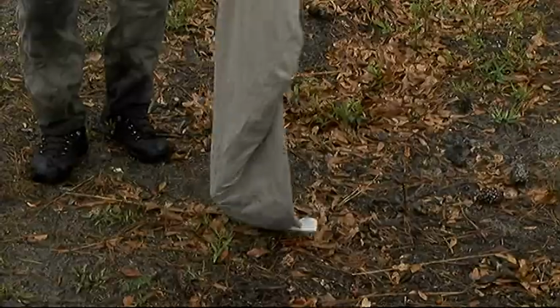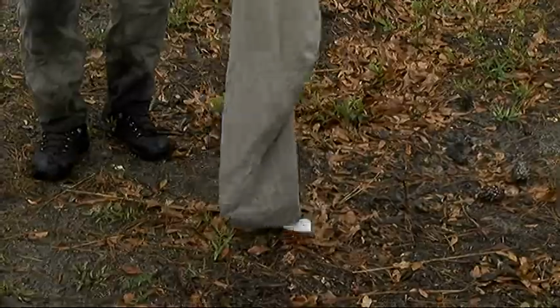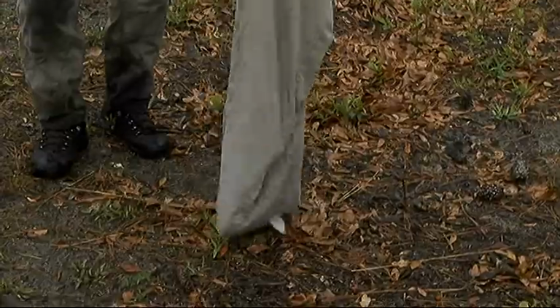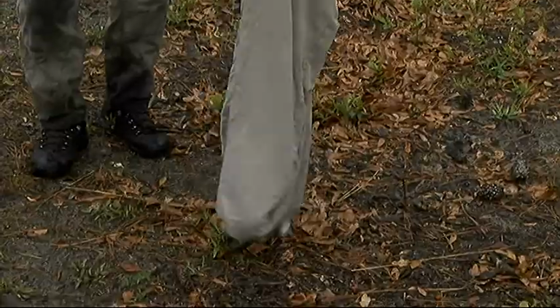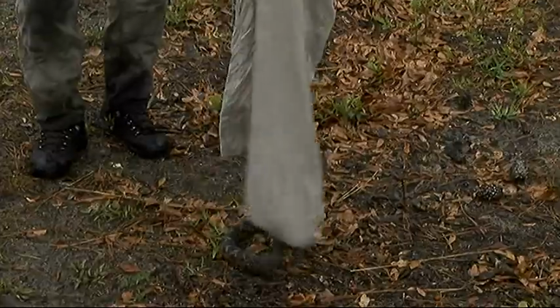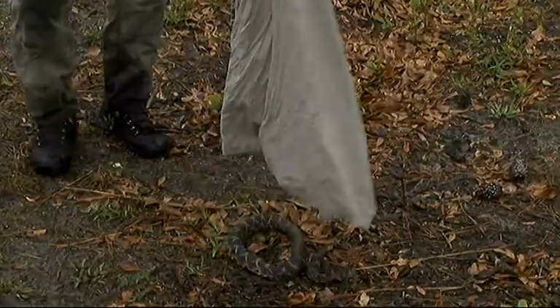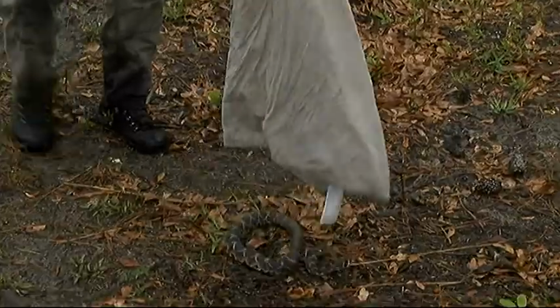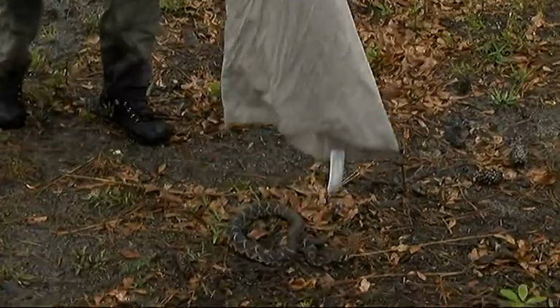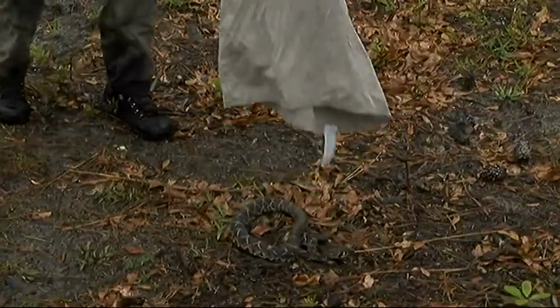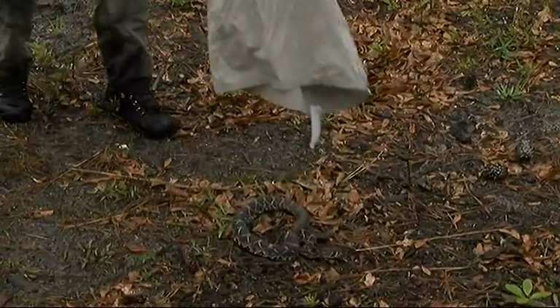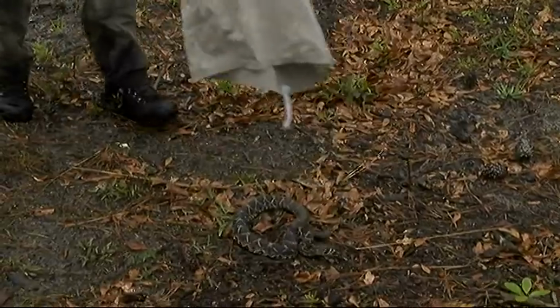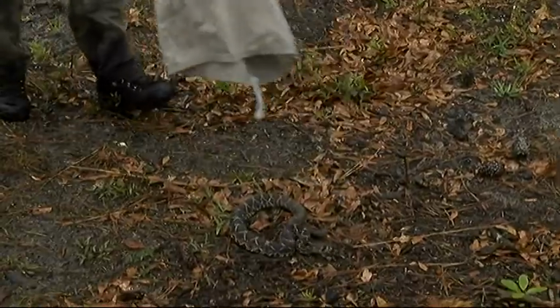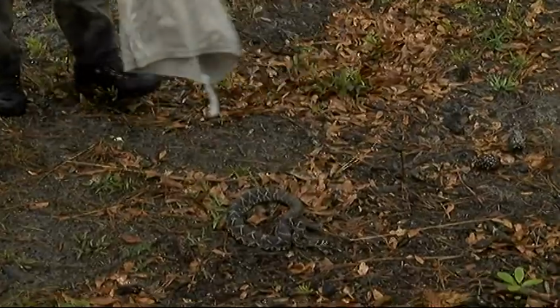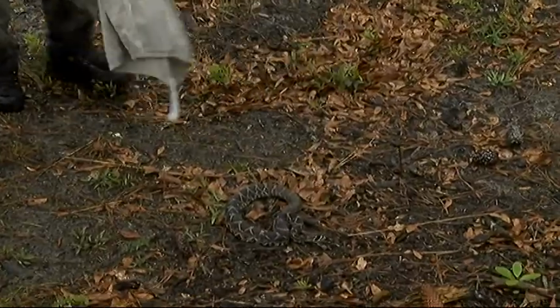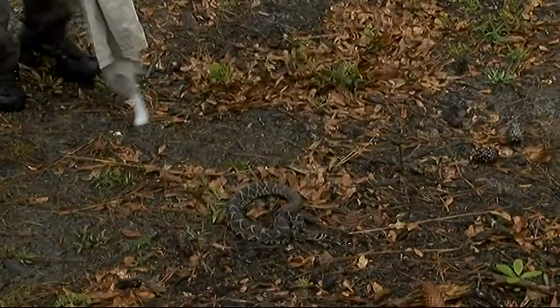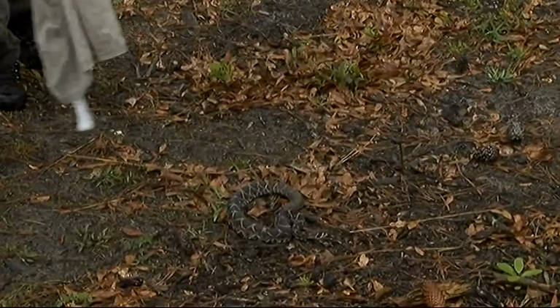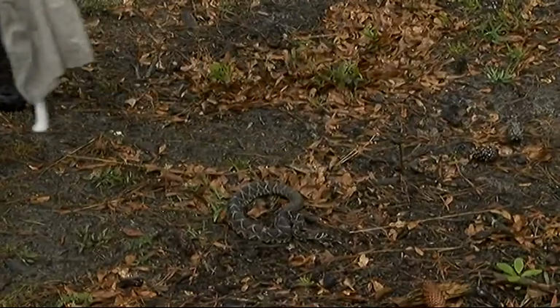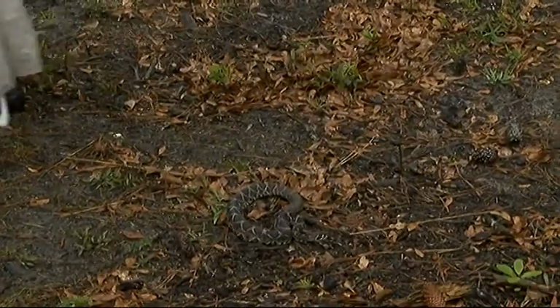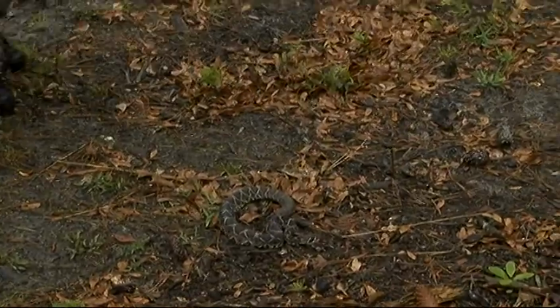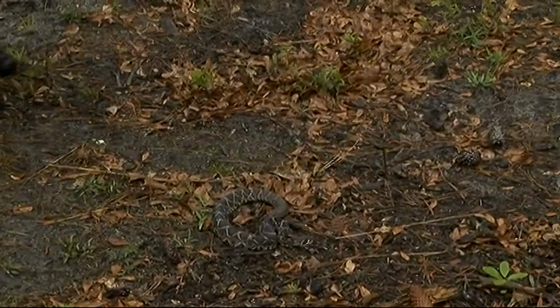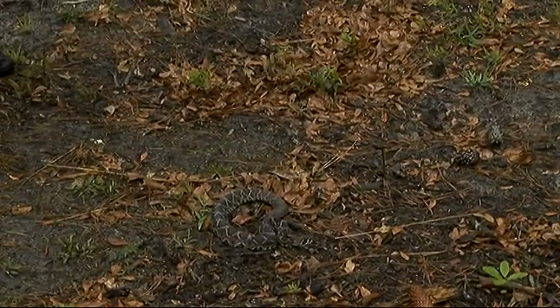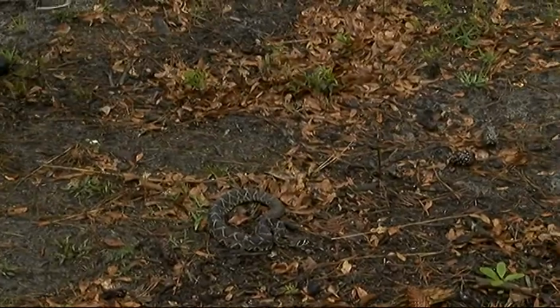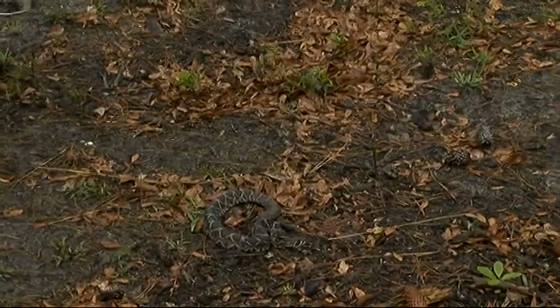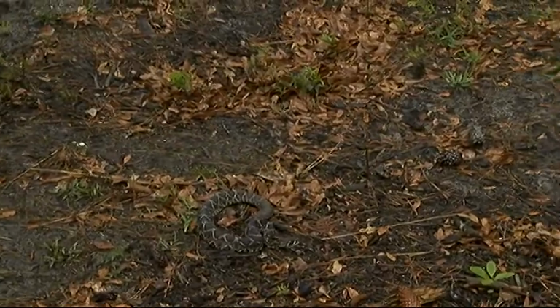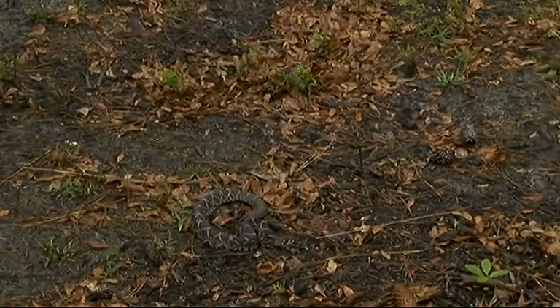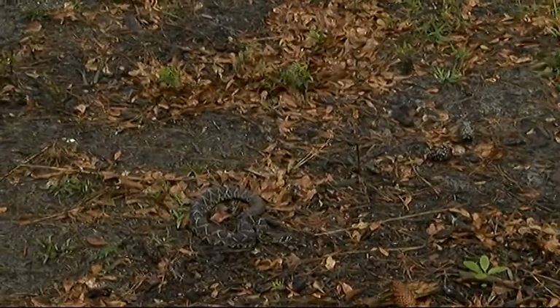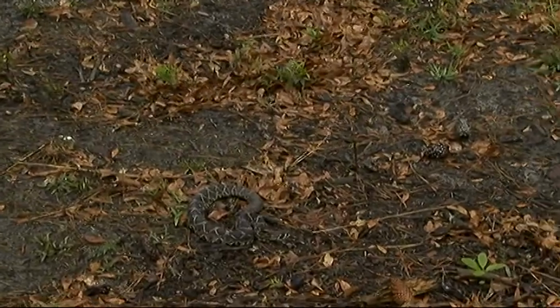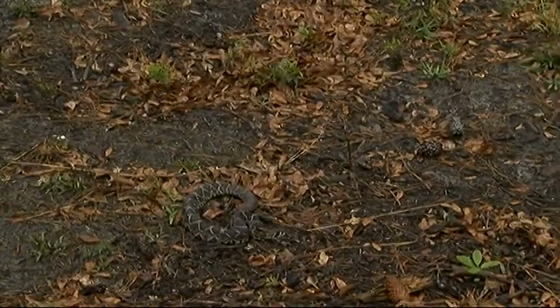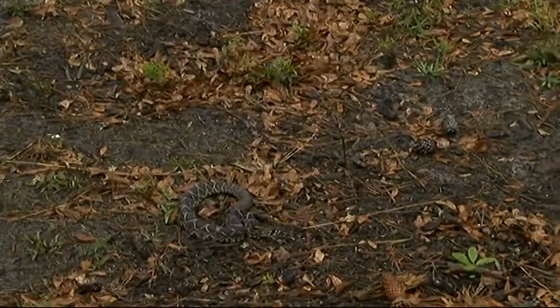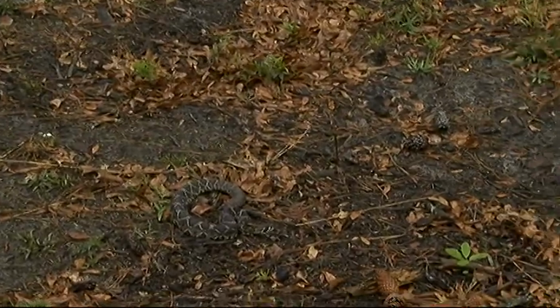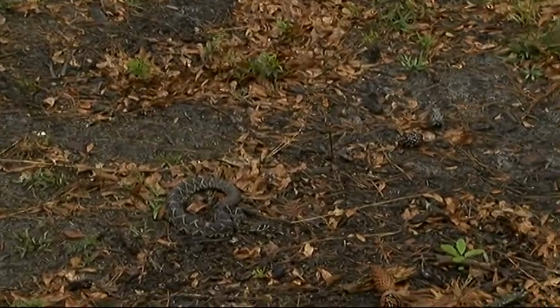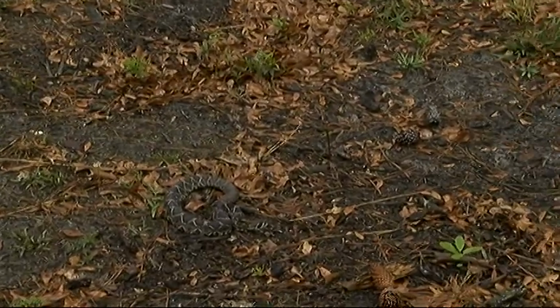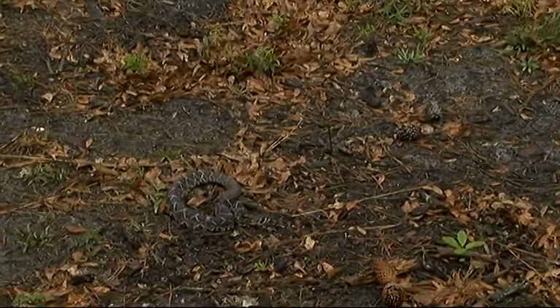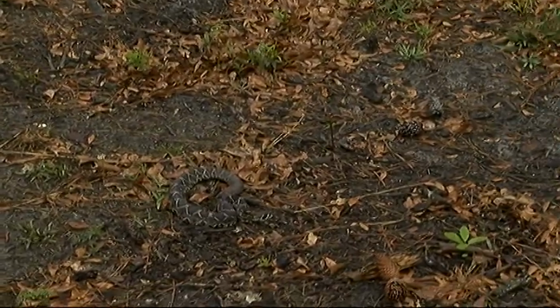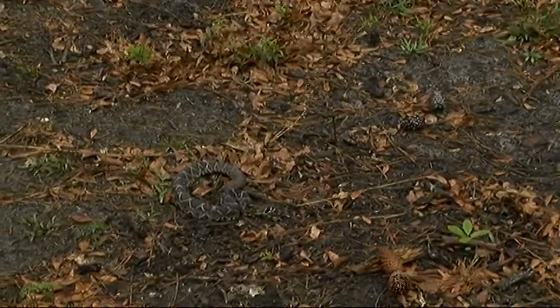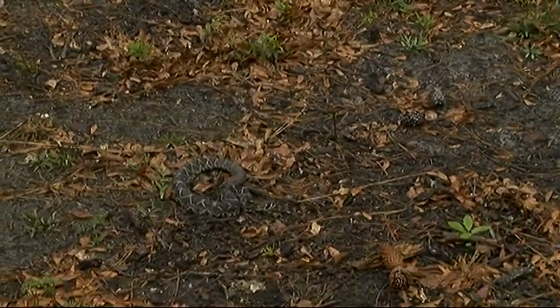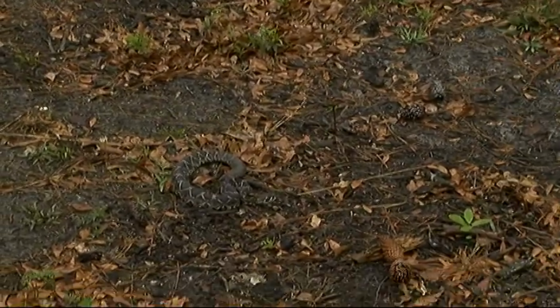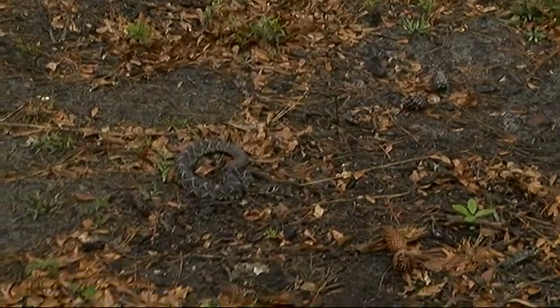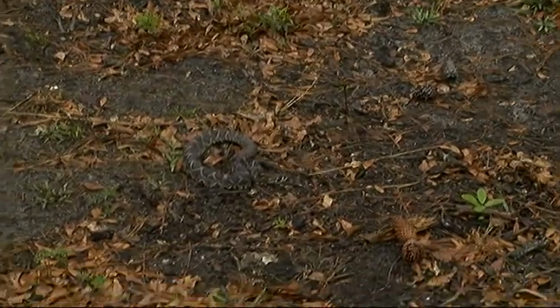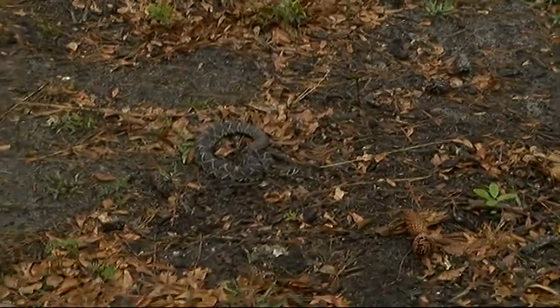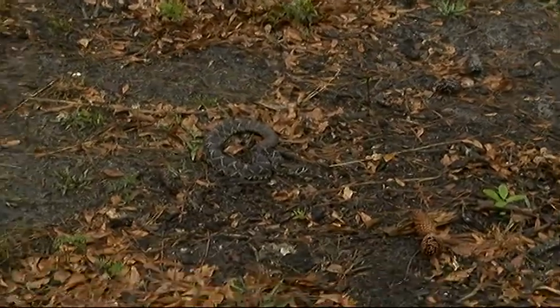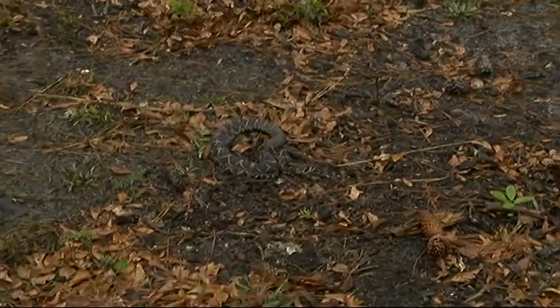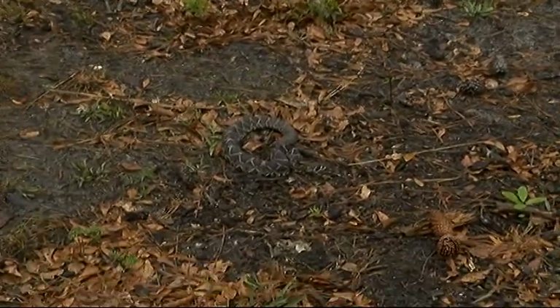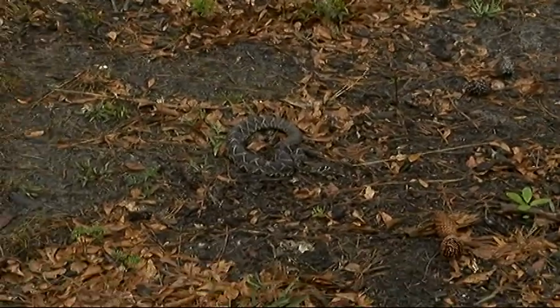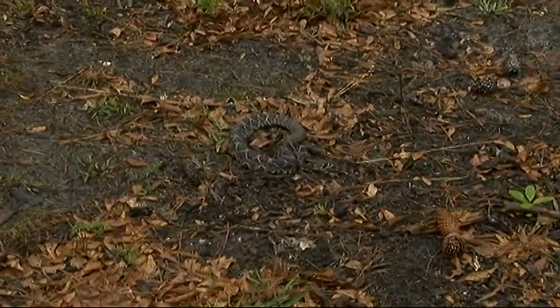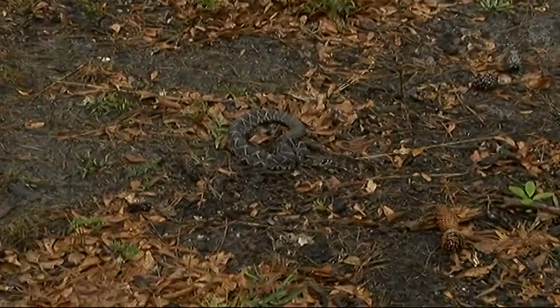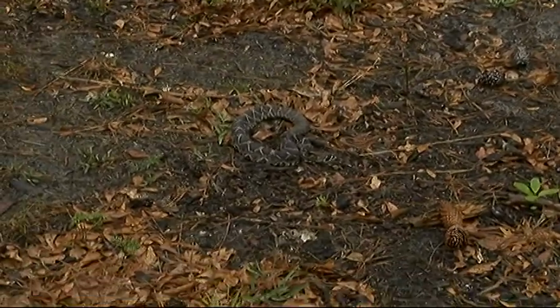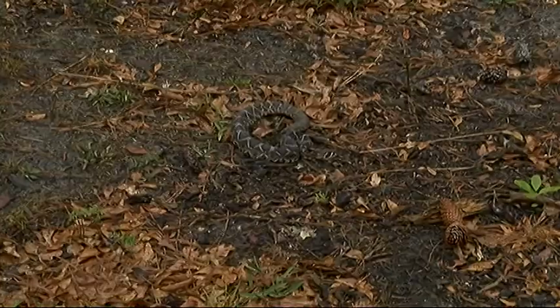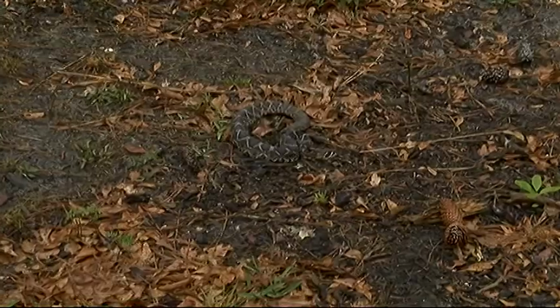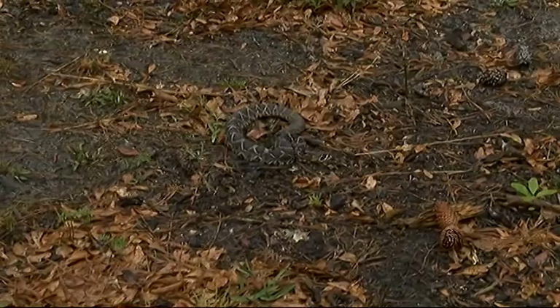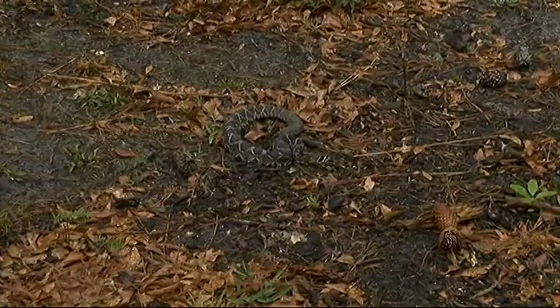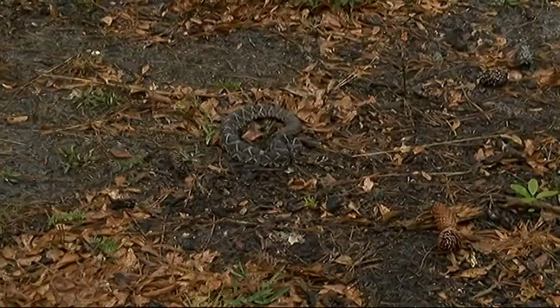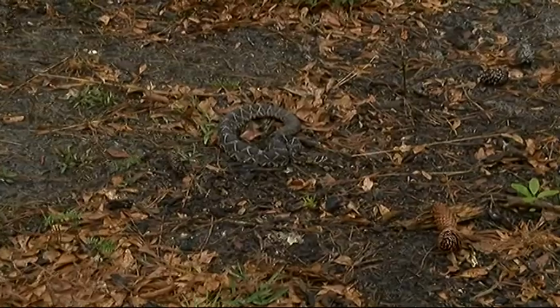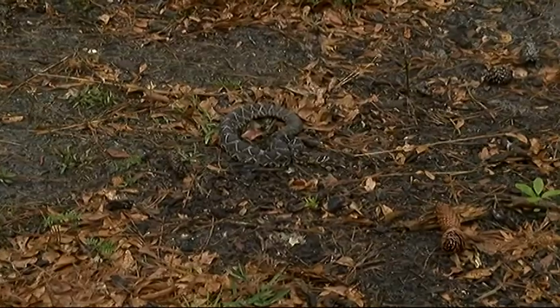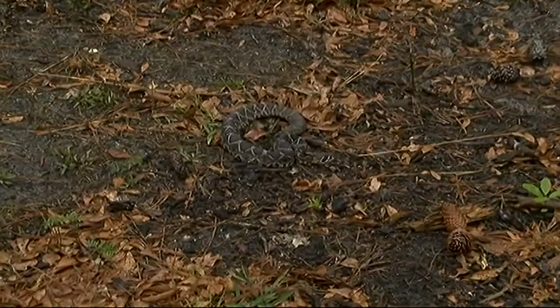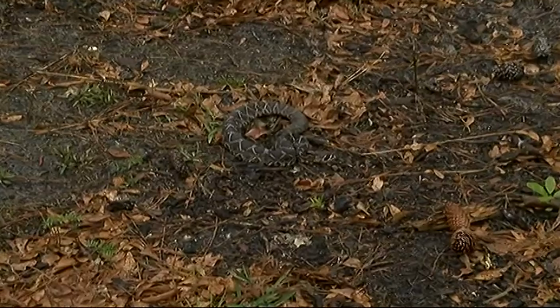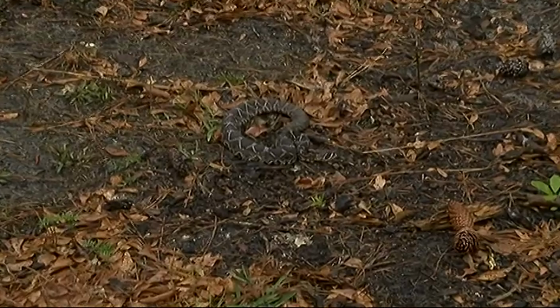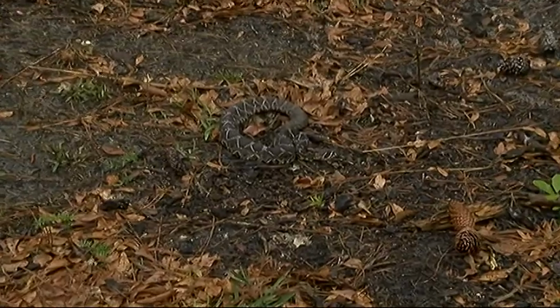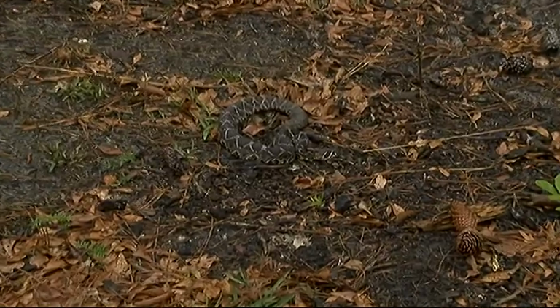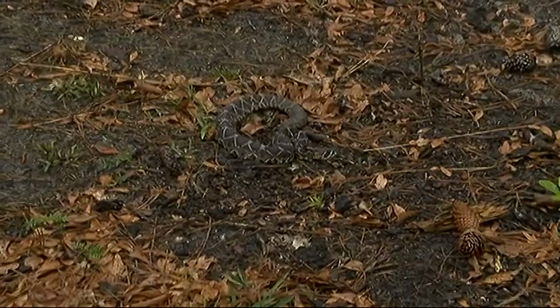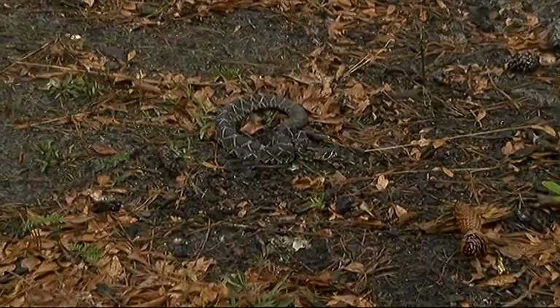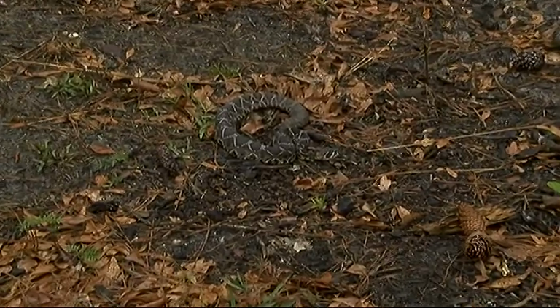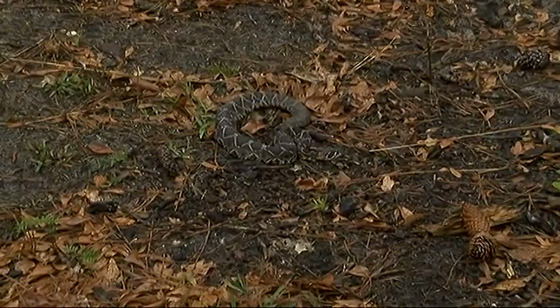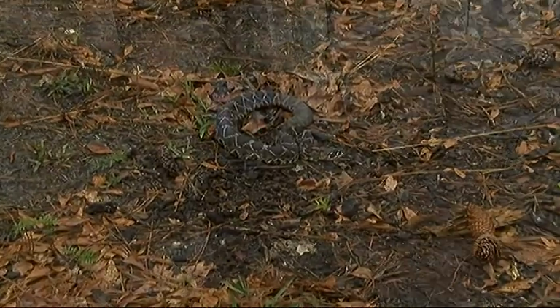And there it is, a three-foot-long eastern diamondback rattlesnake. It's our largest venomous snake in the United States.